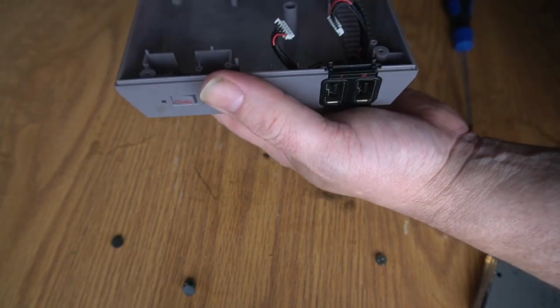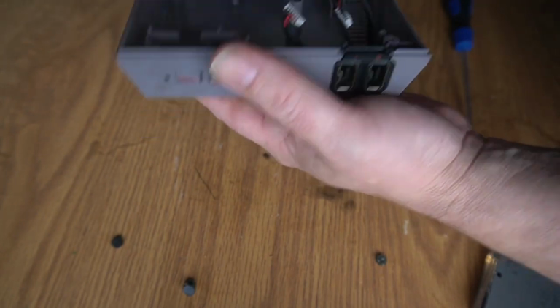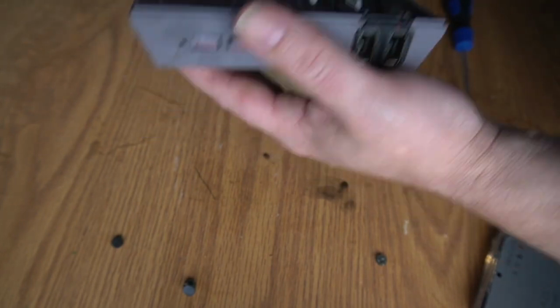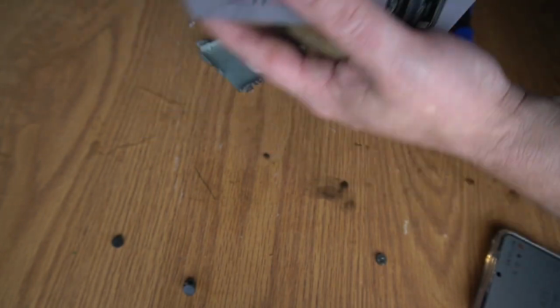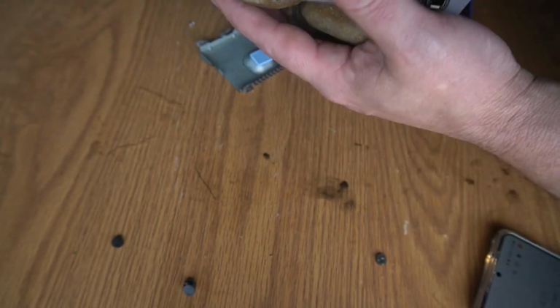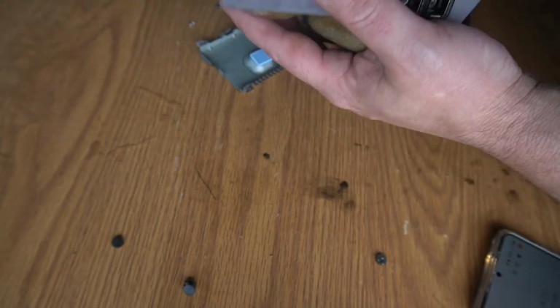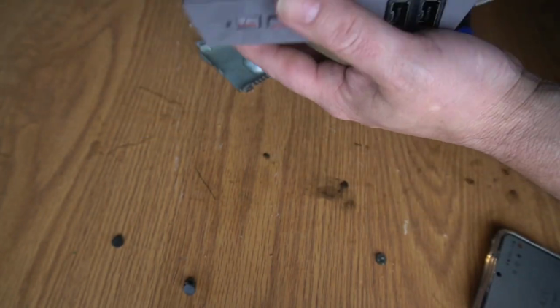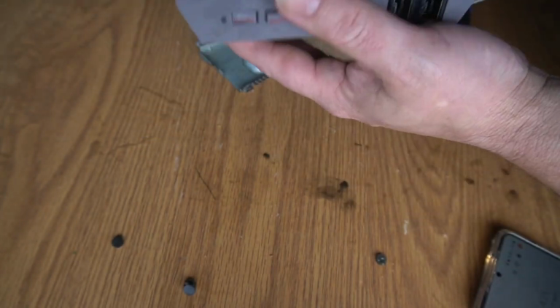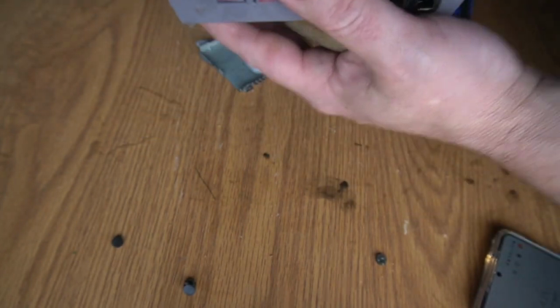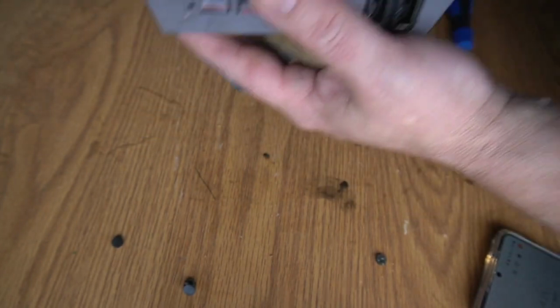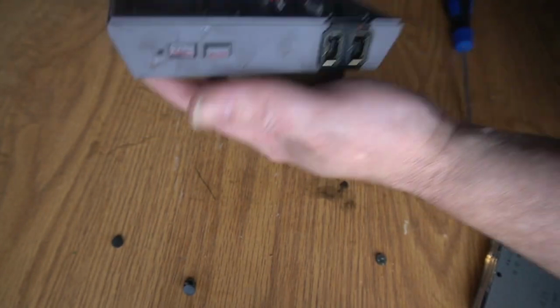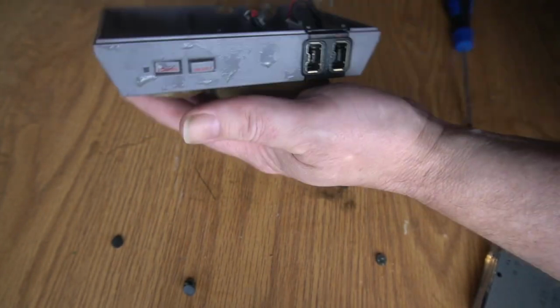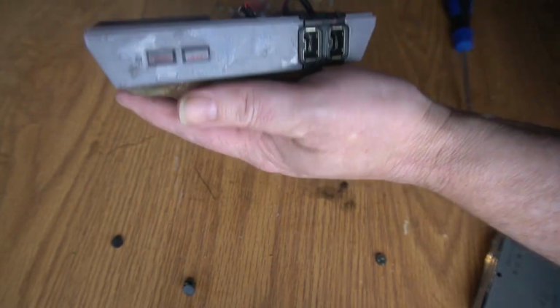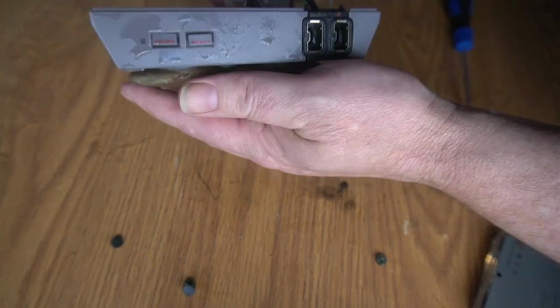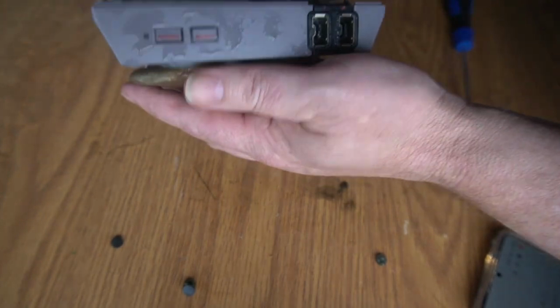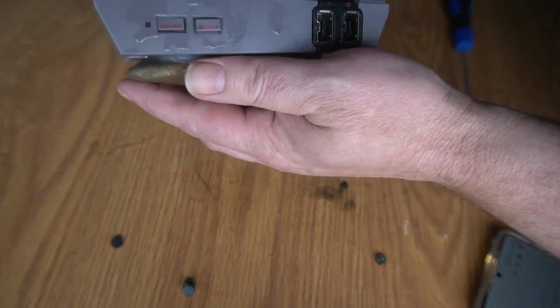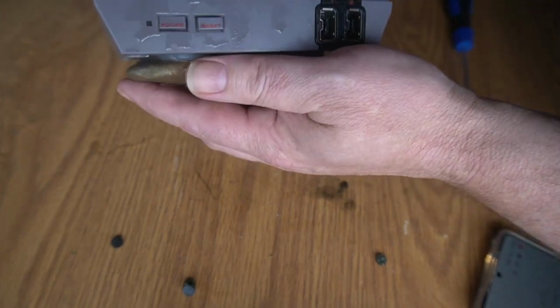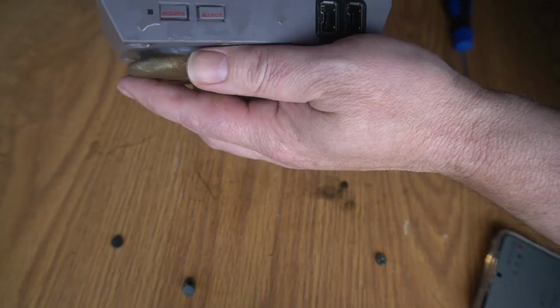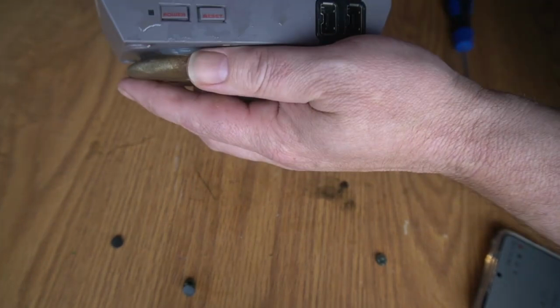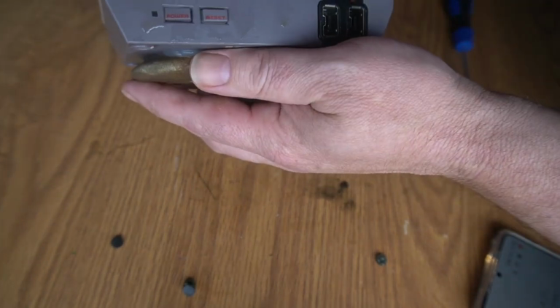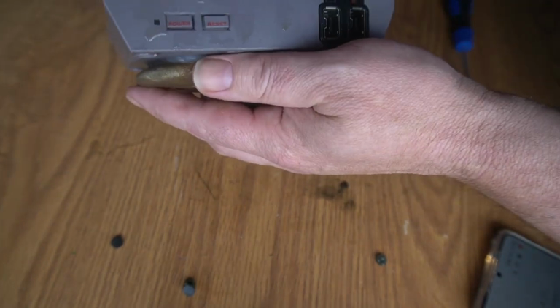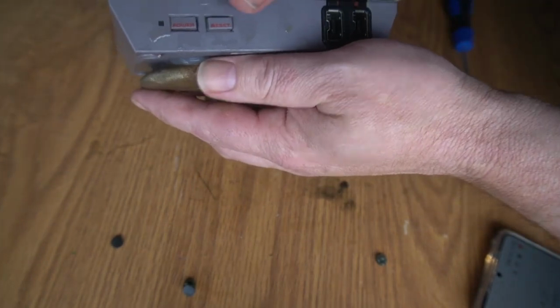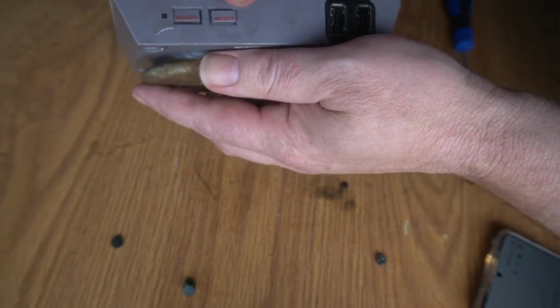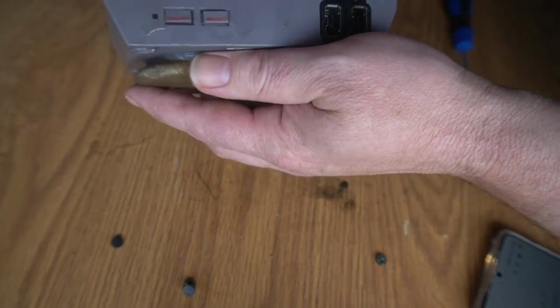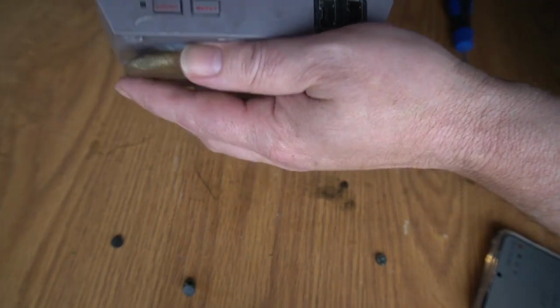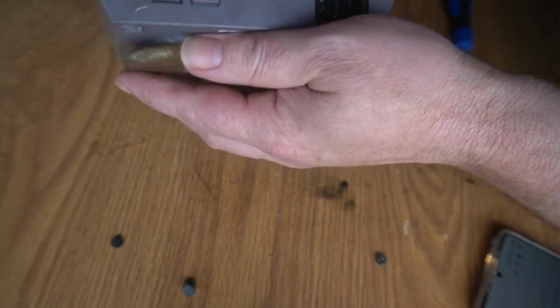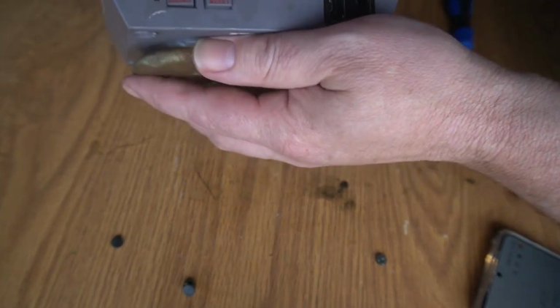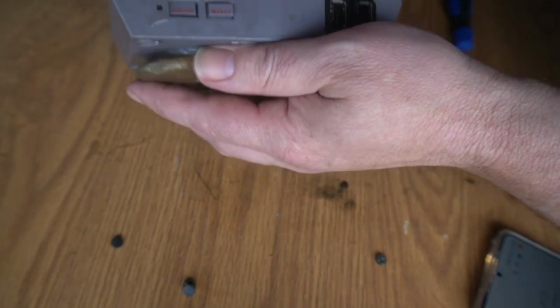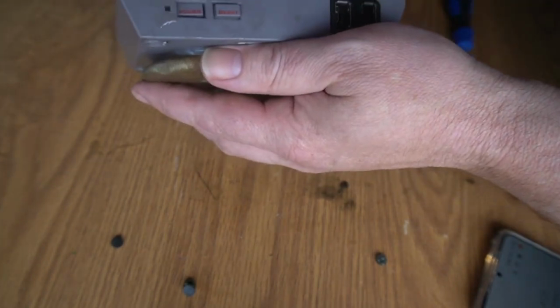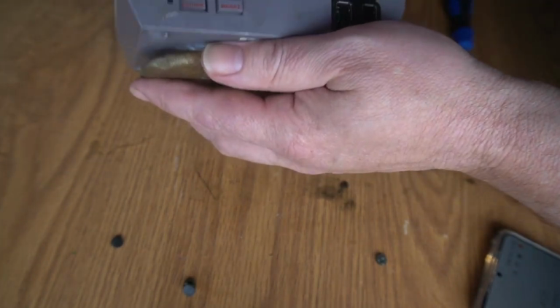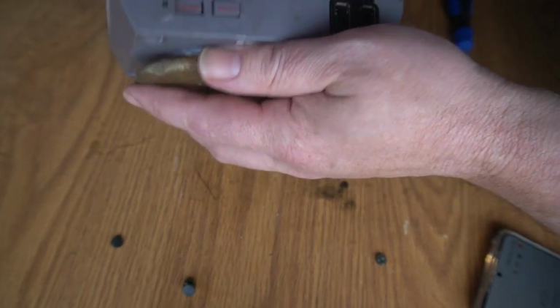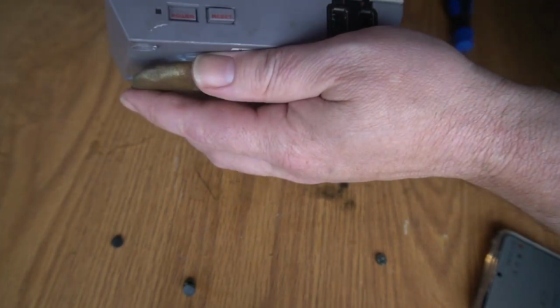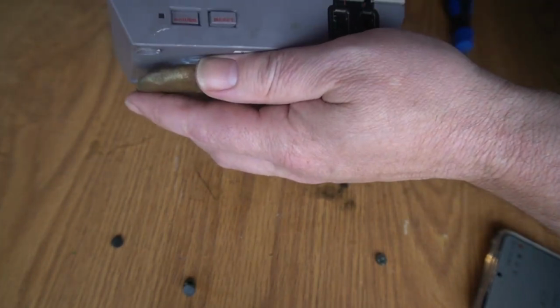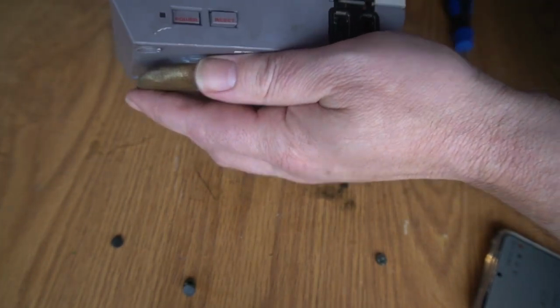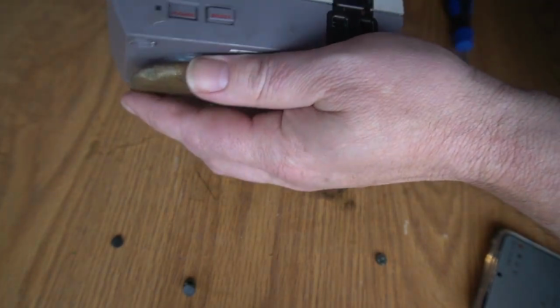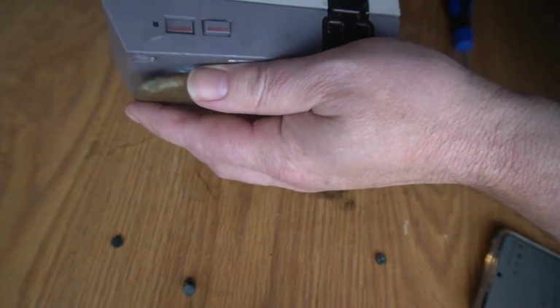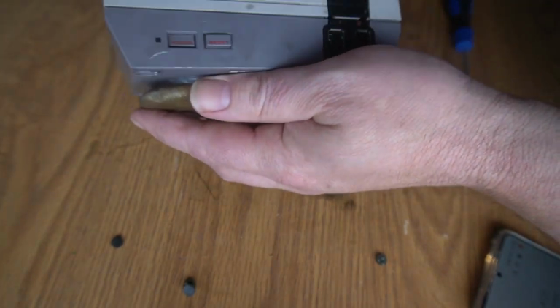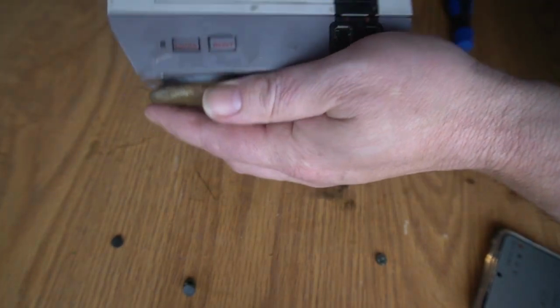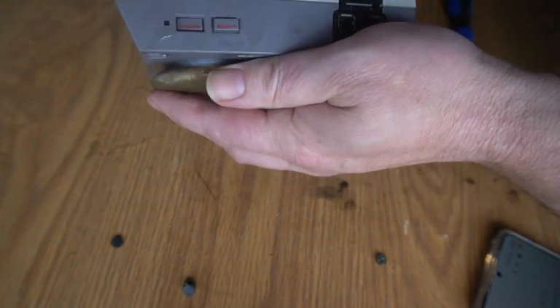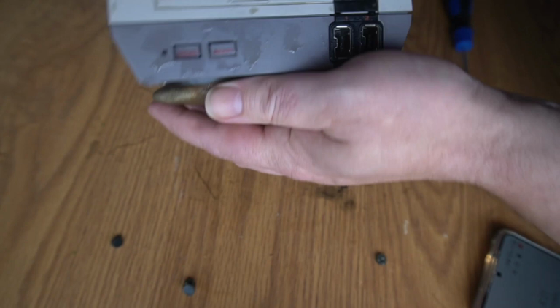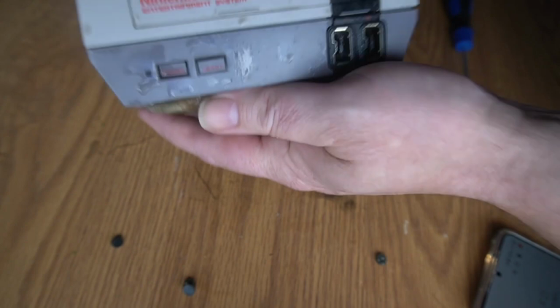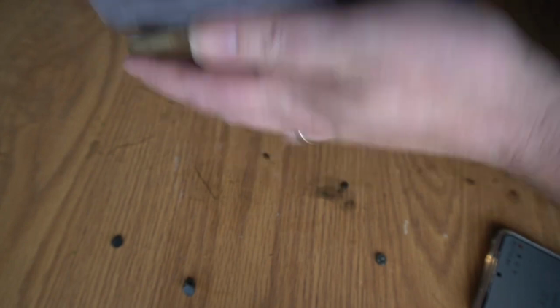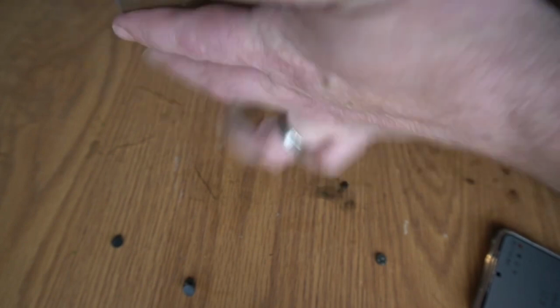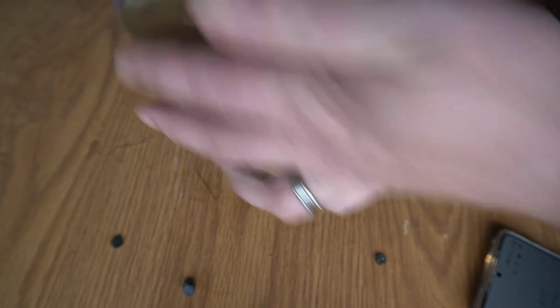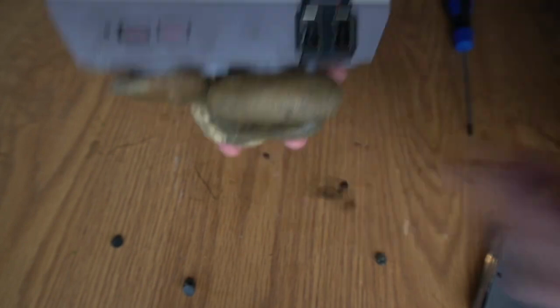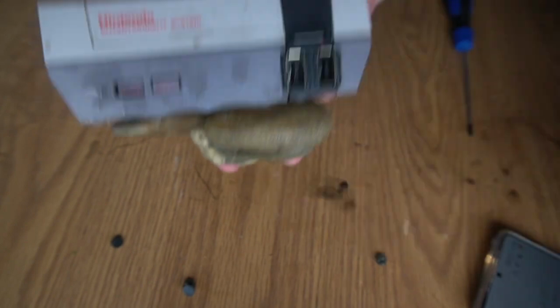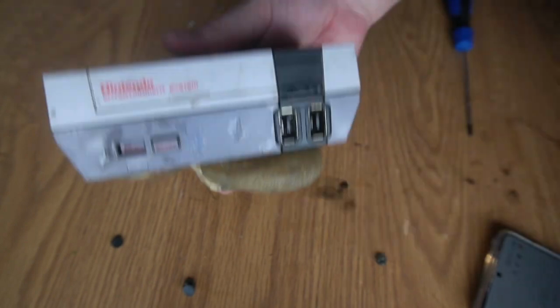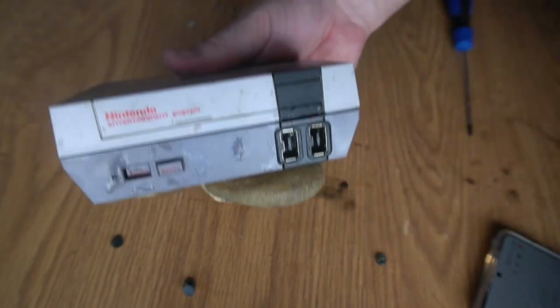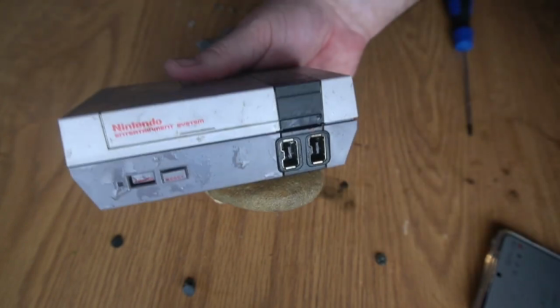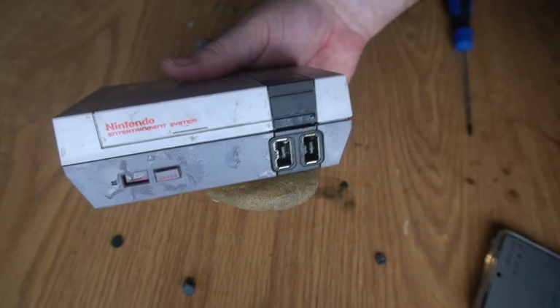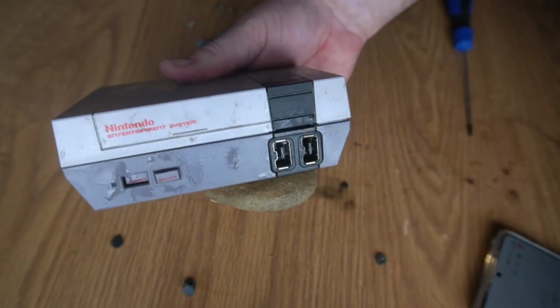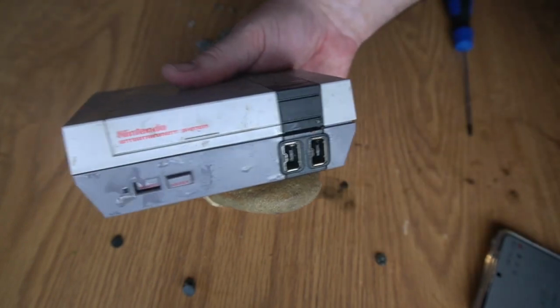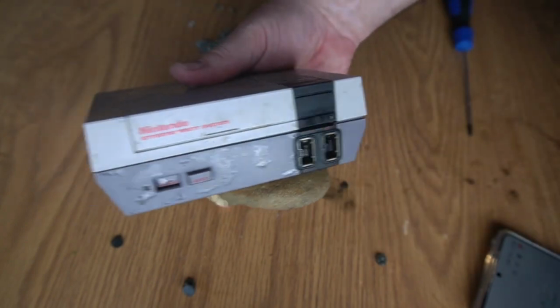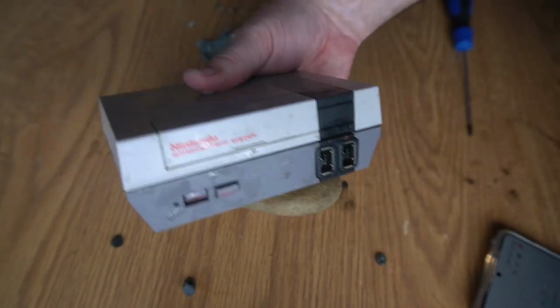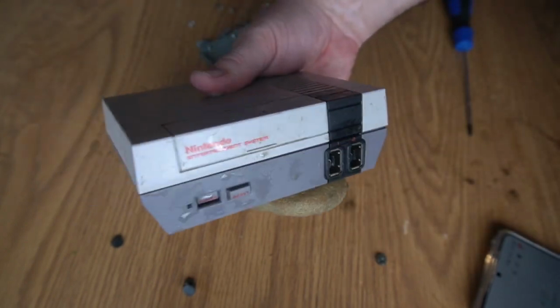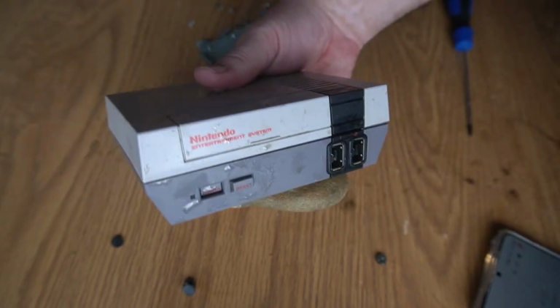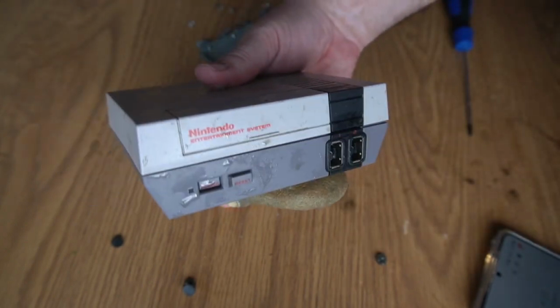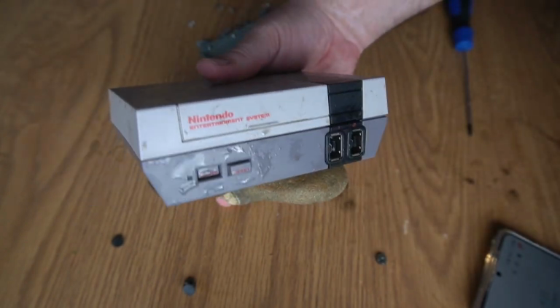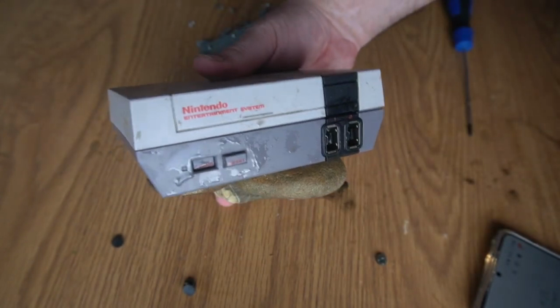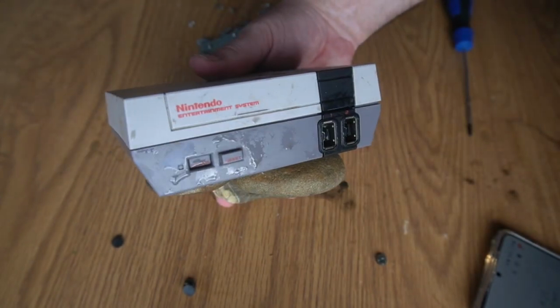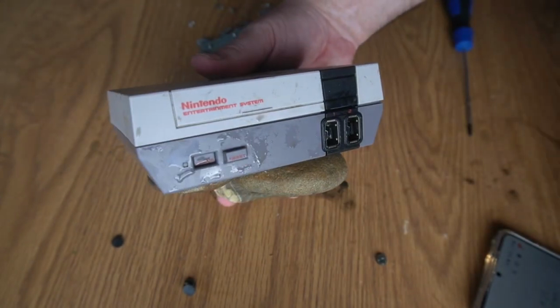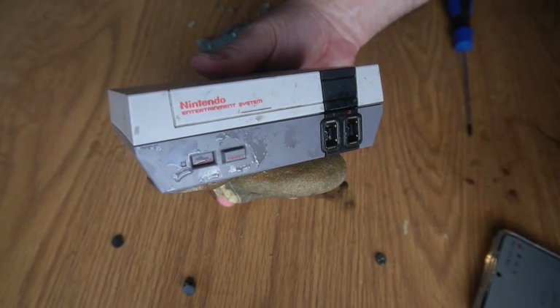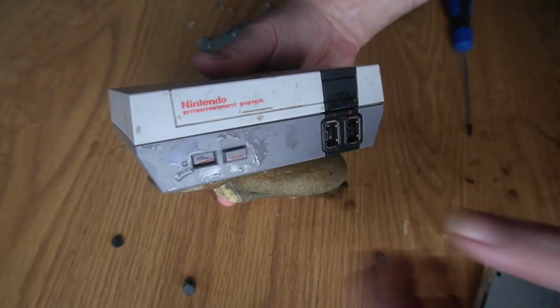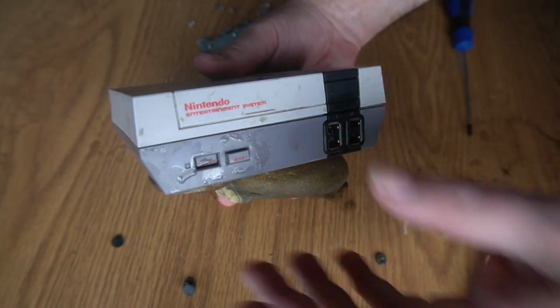So that's as safe as we can really make the Nintendo. Probably should put it on the right way. Now I've got to do the same to the controller.